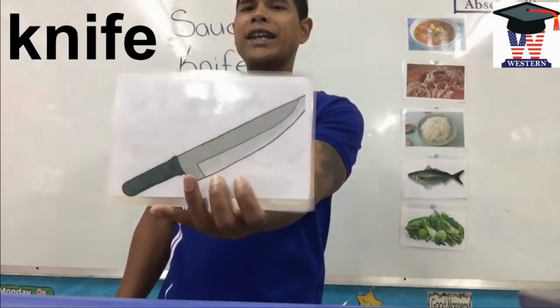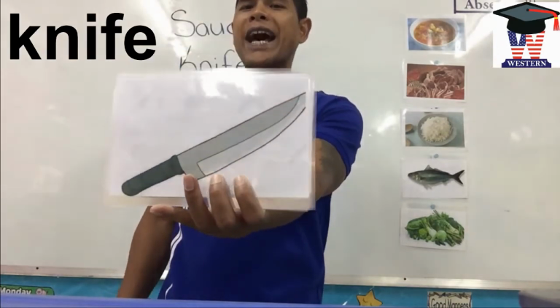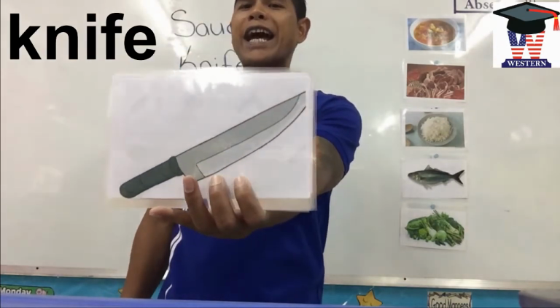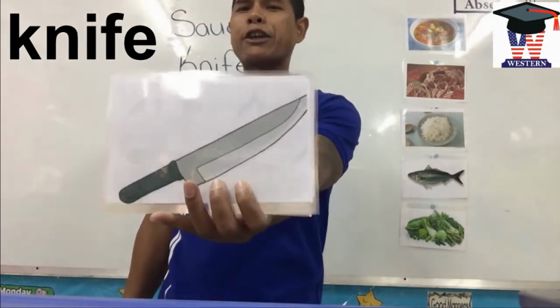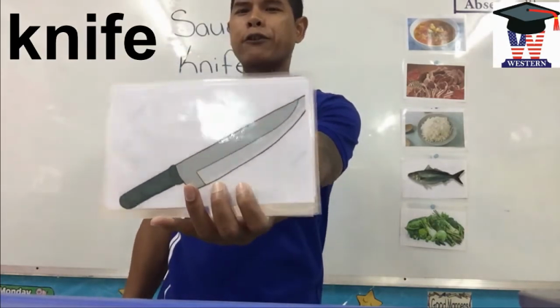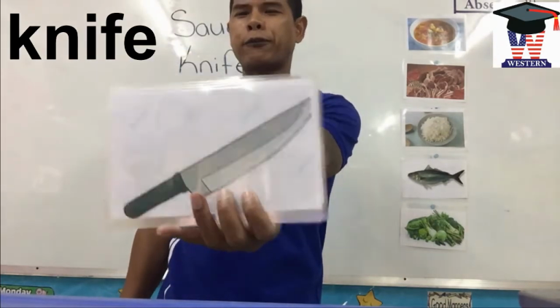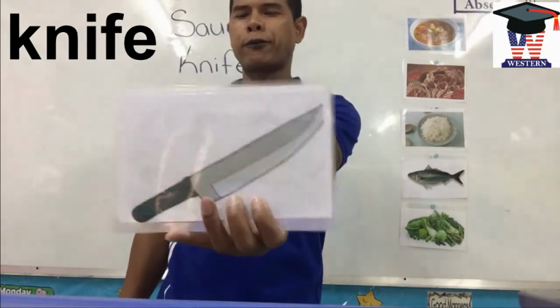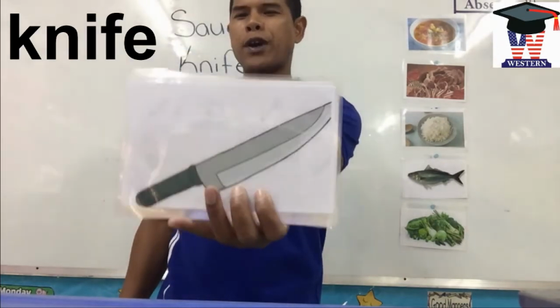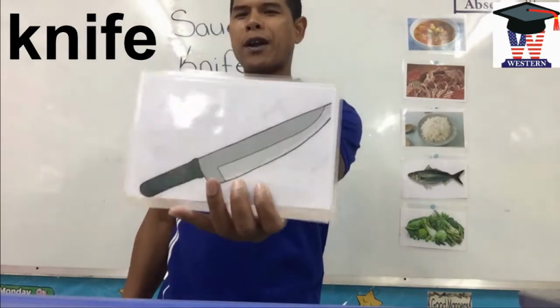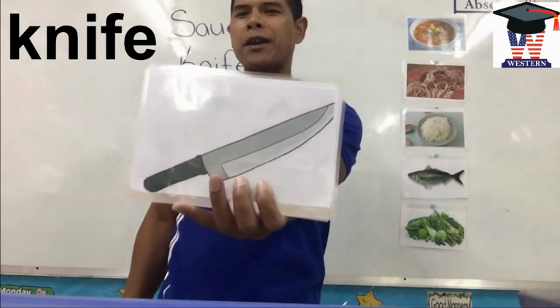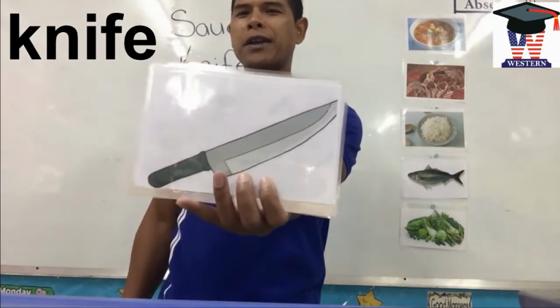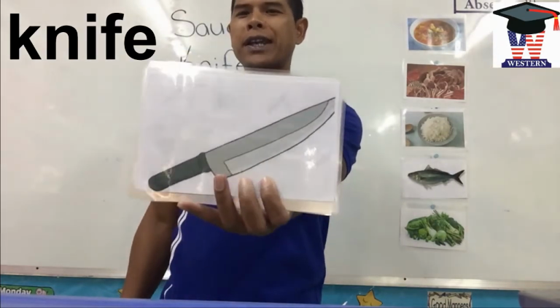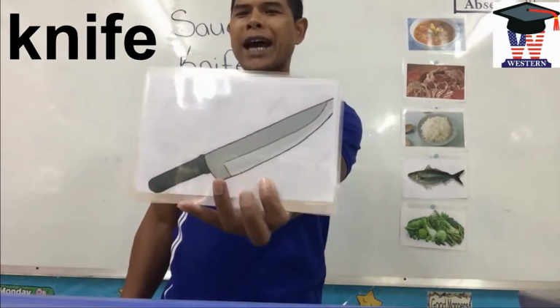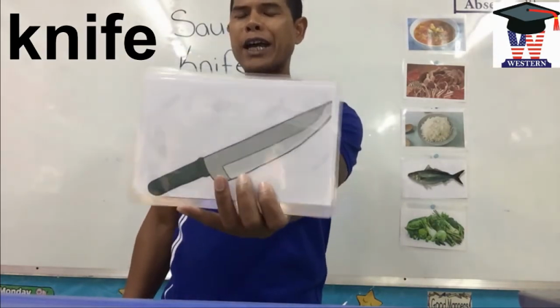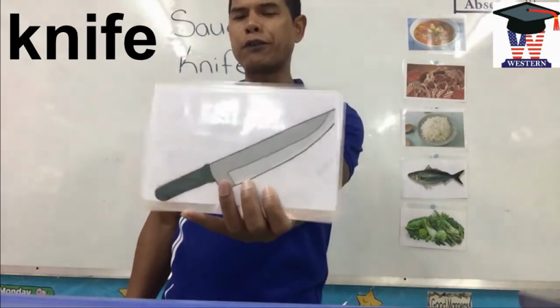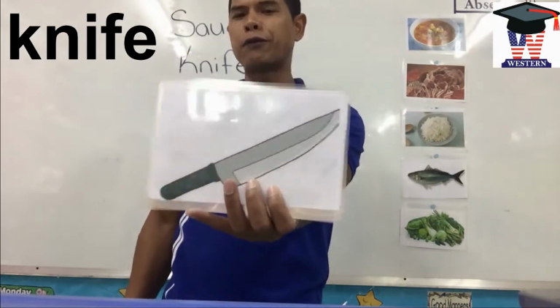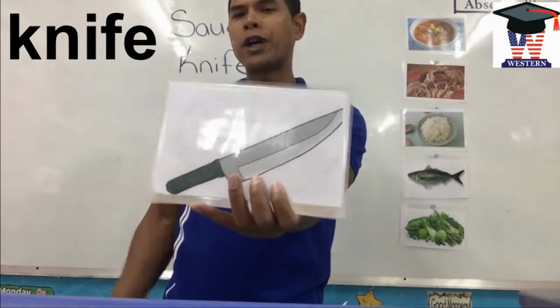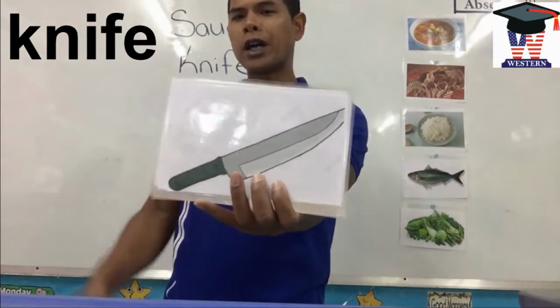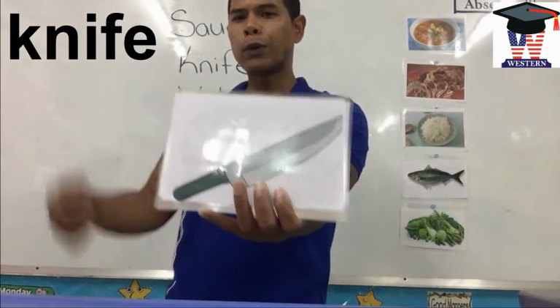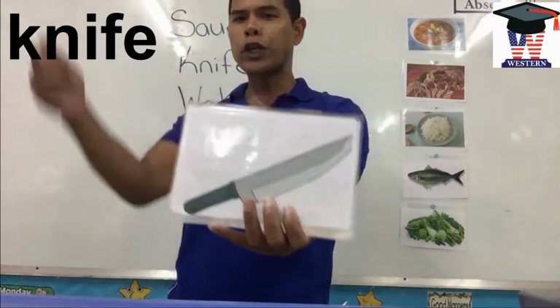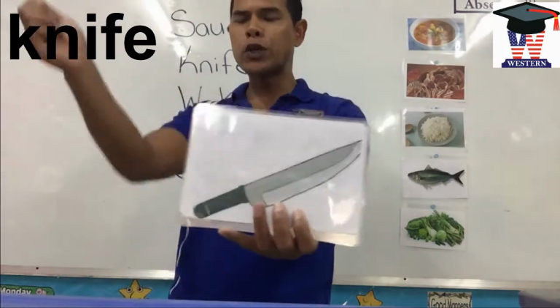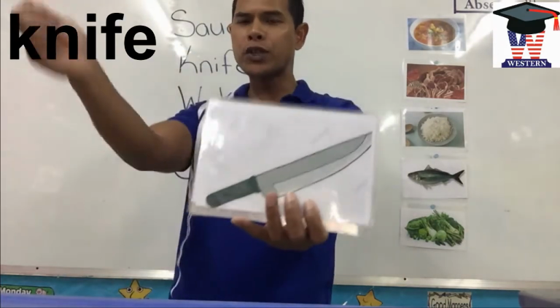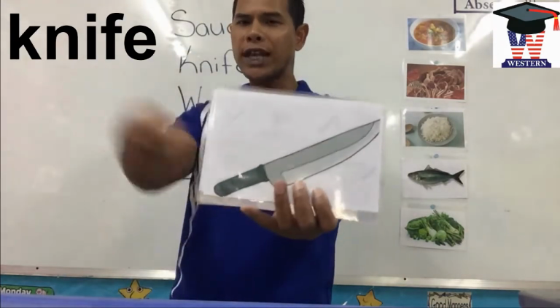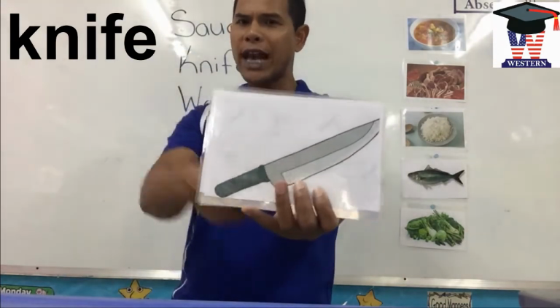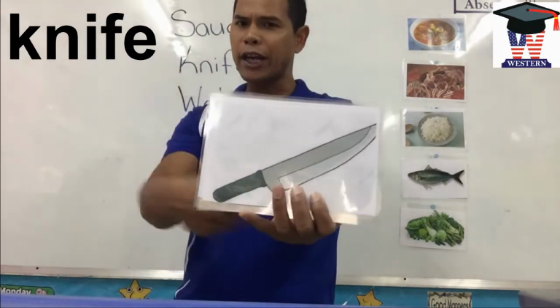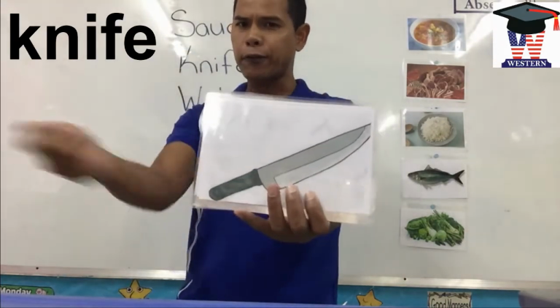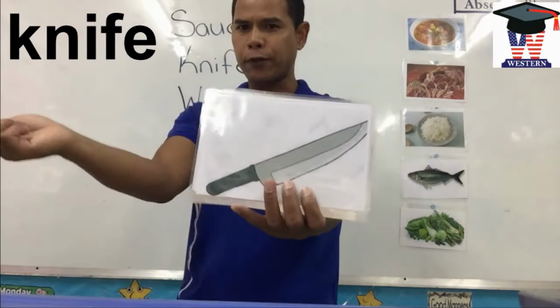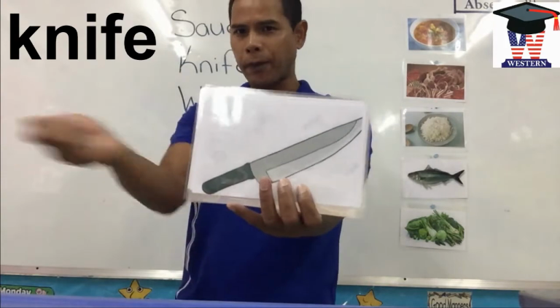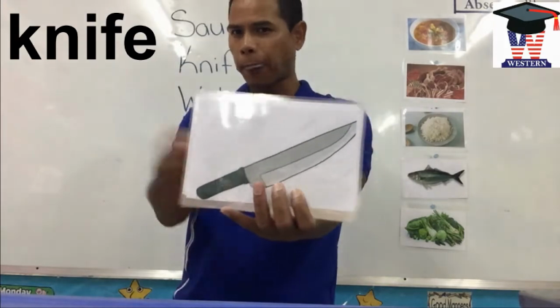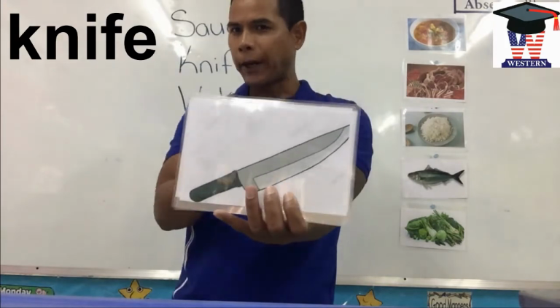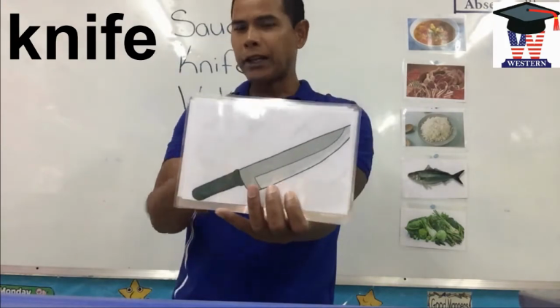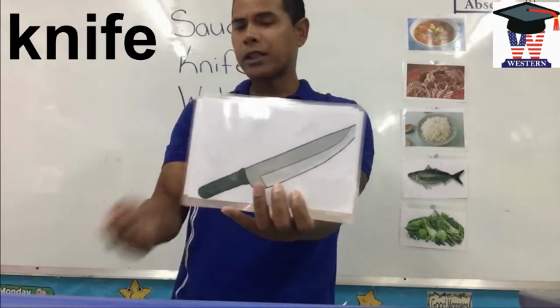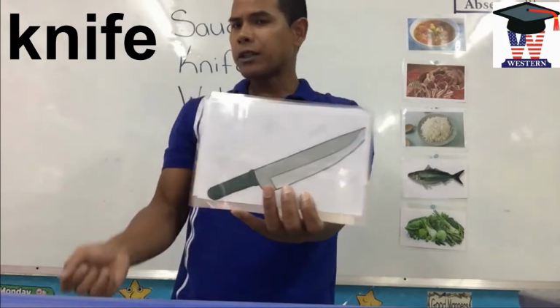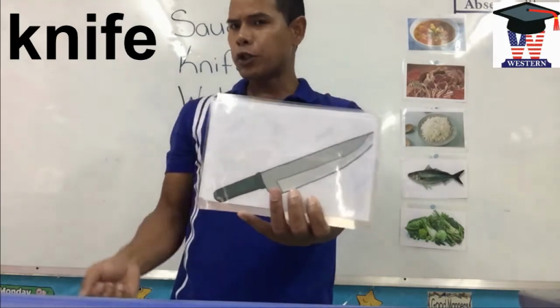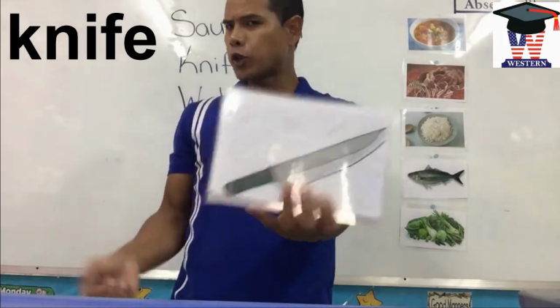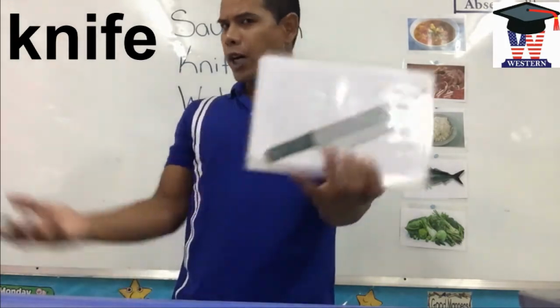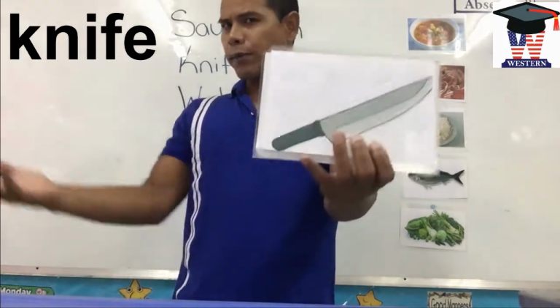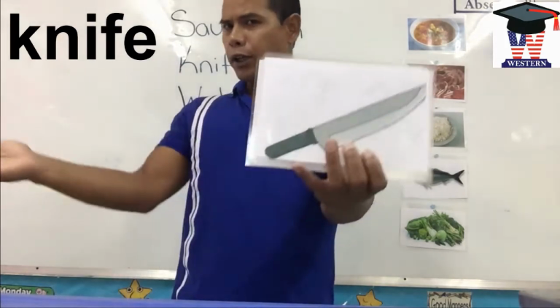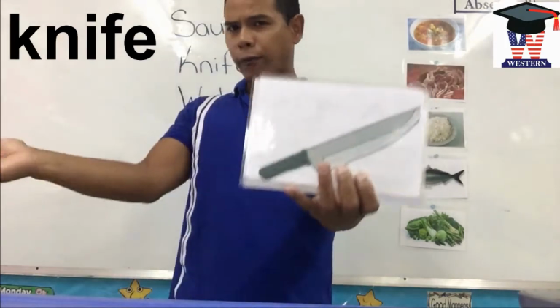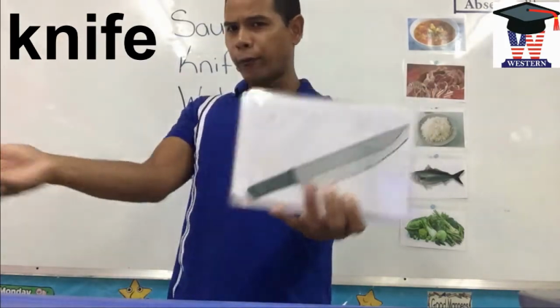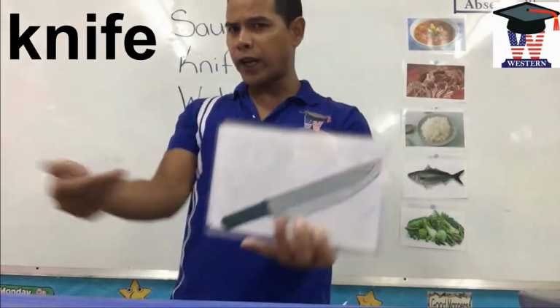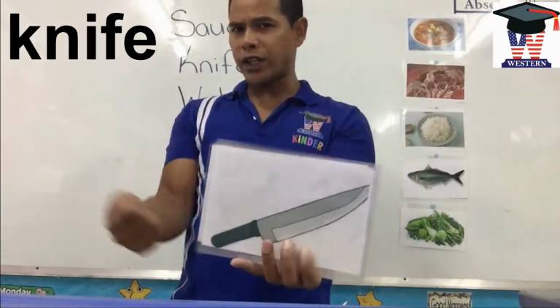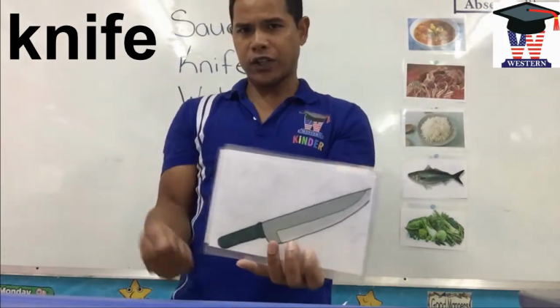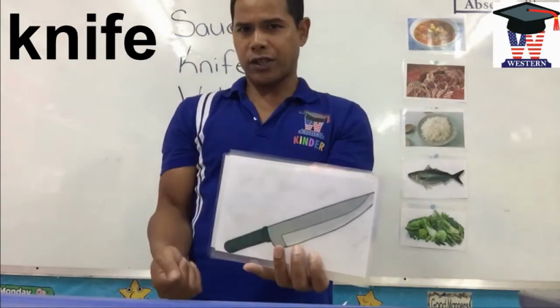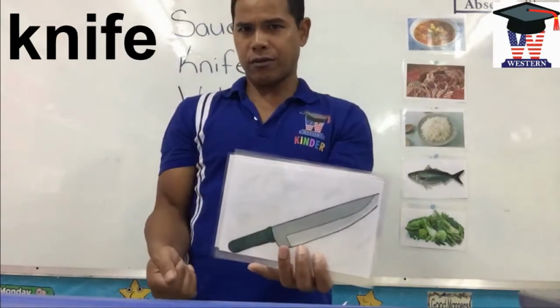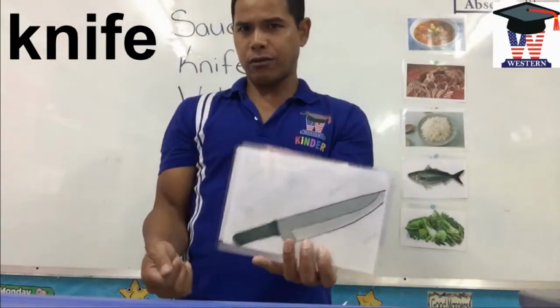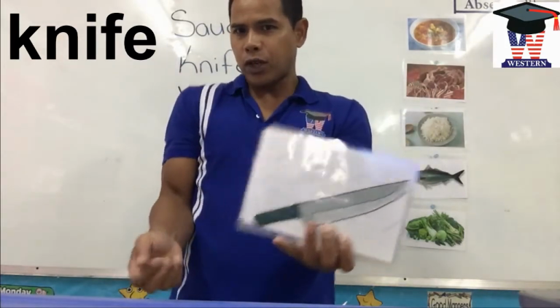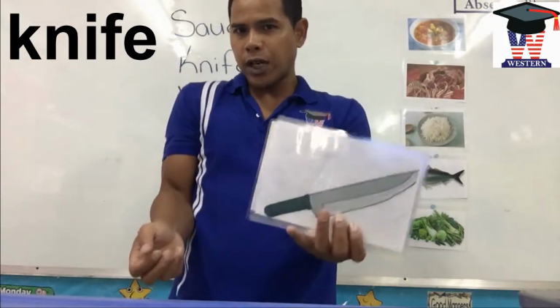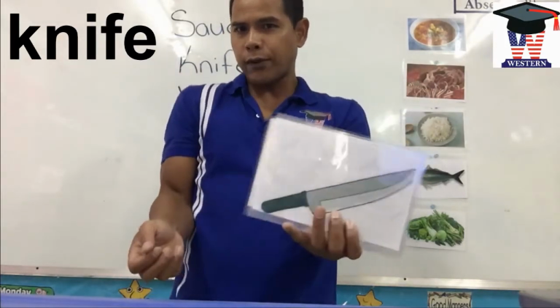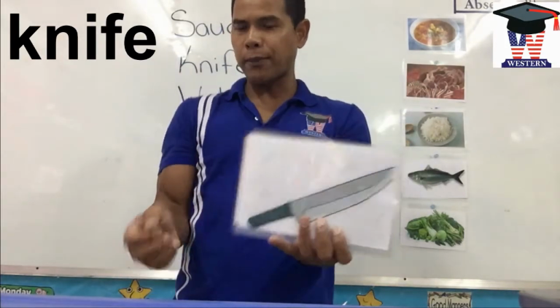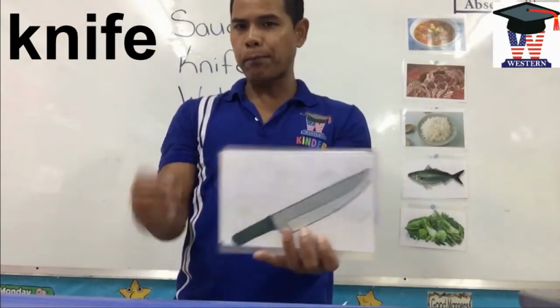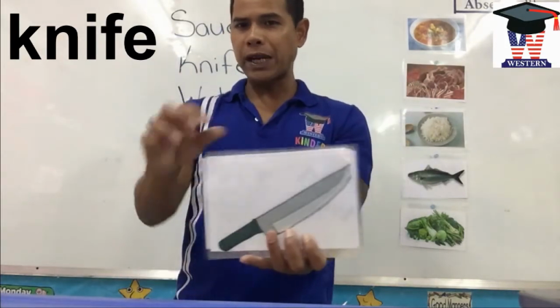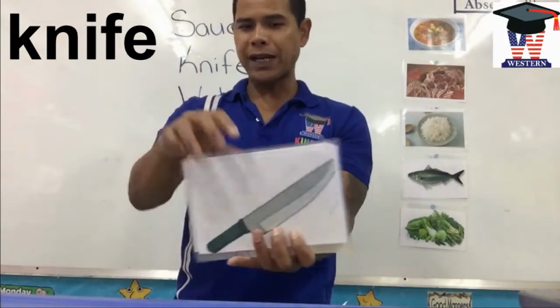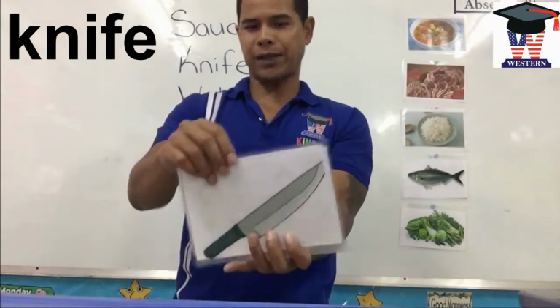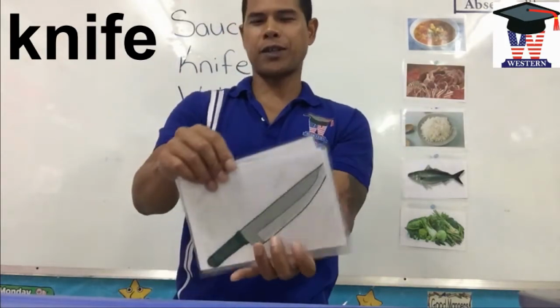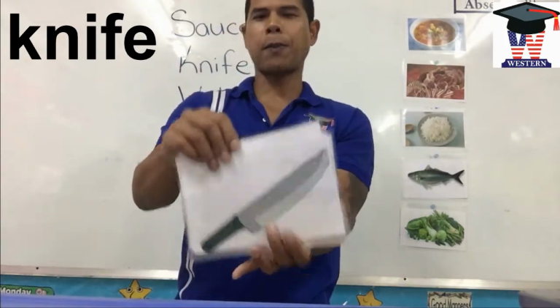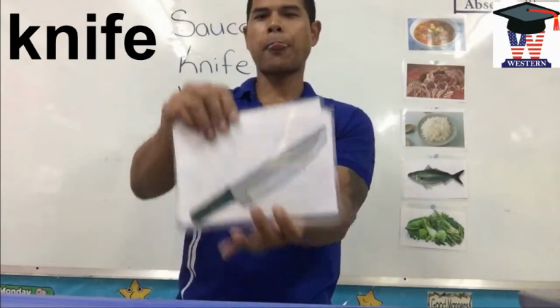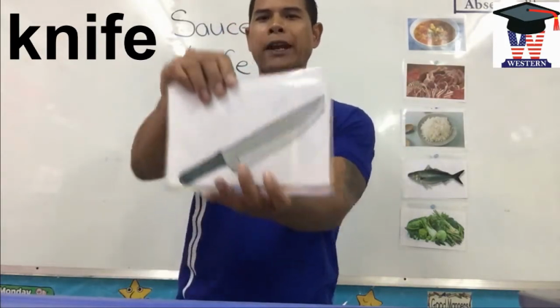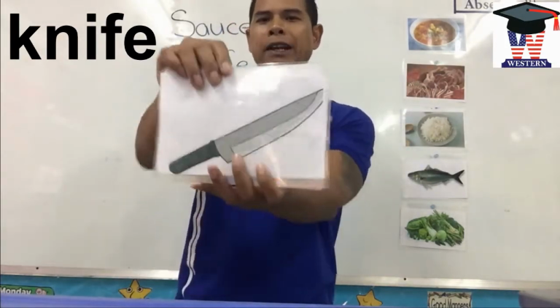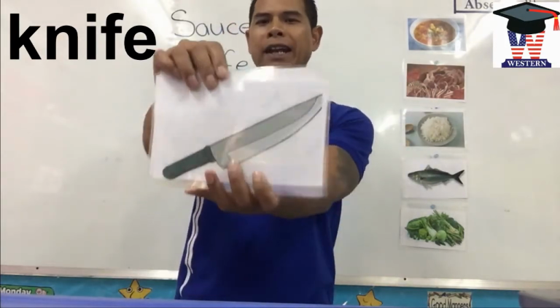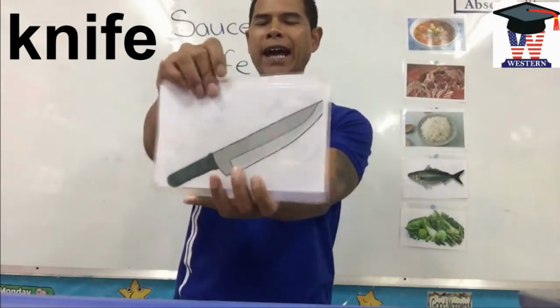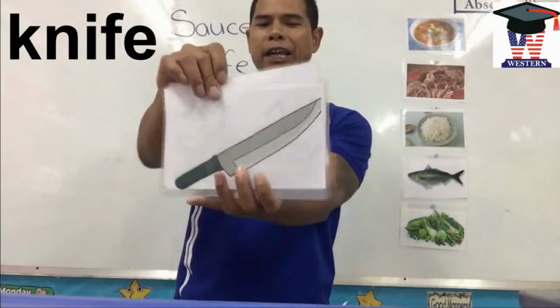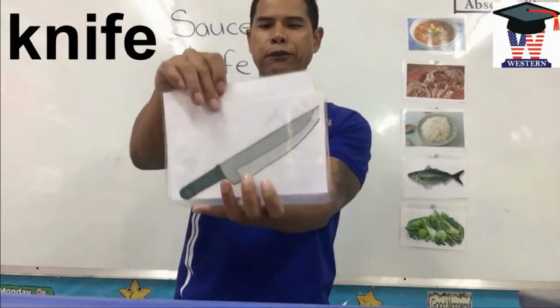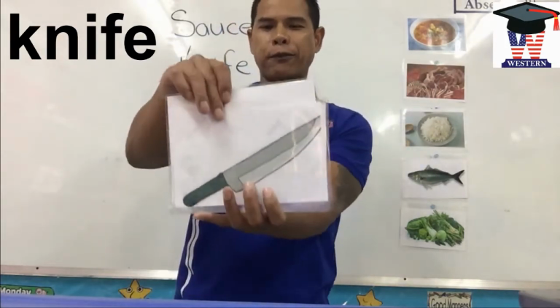Knife. We use the knife to cut the fish, to cut the meat. Knife.